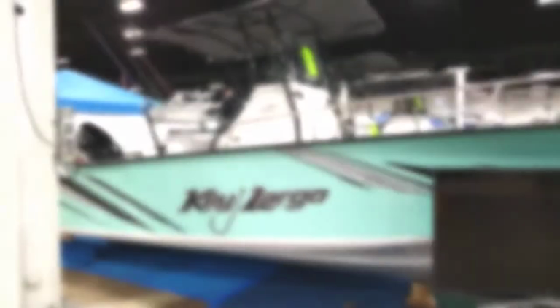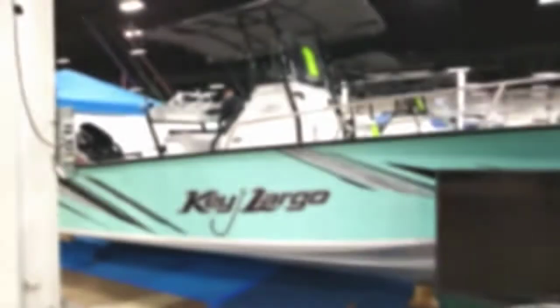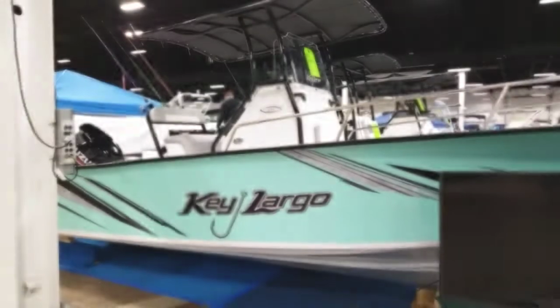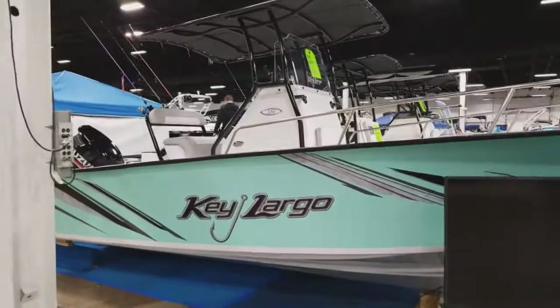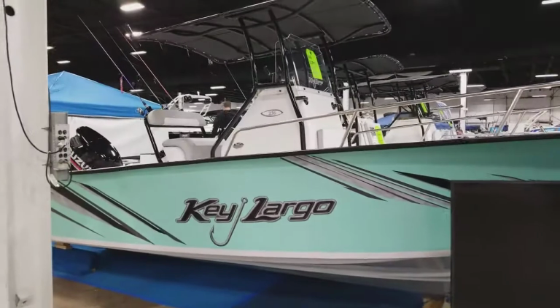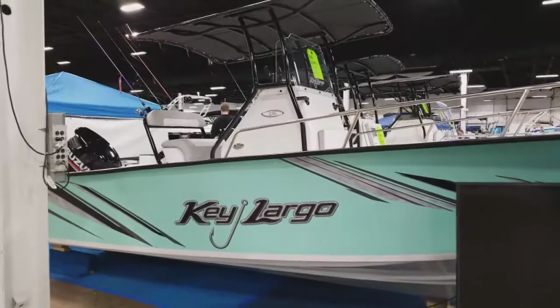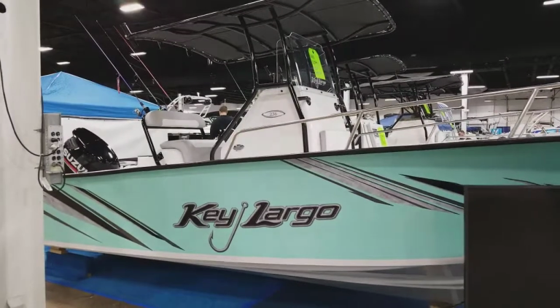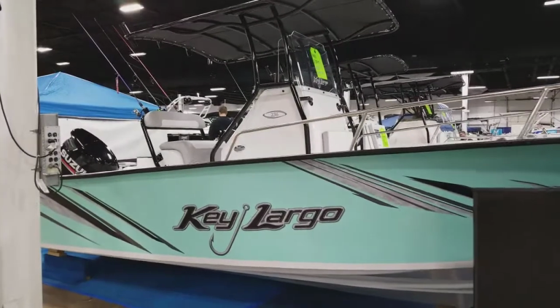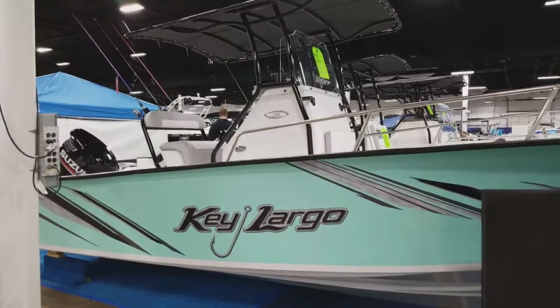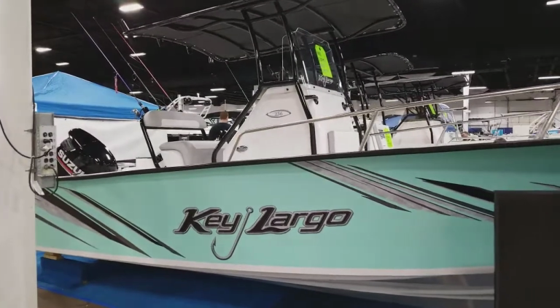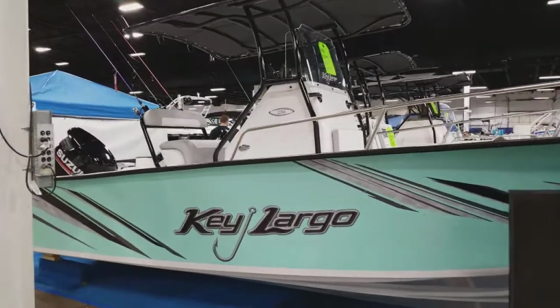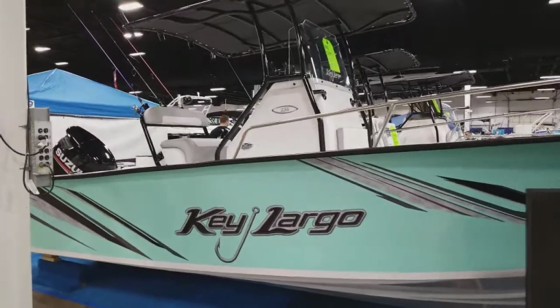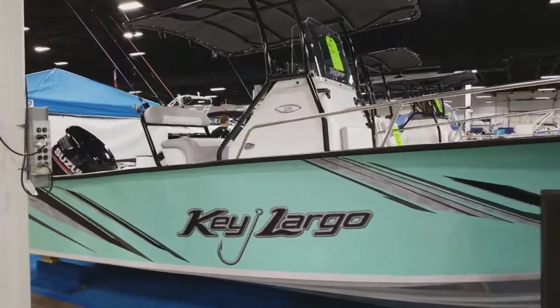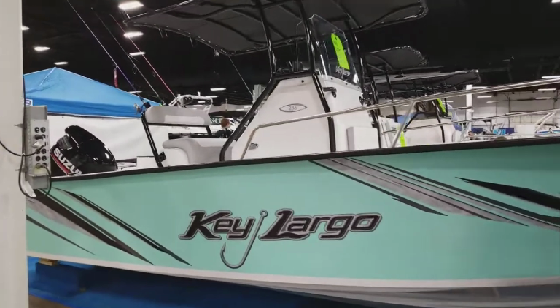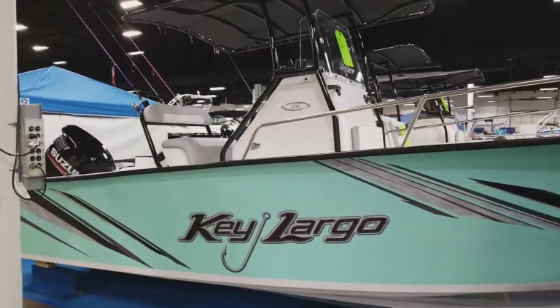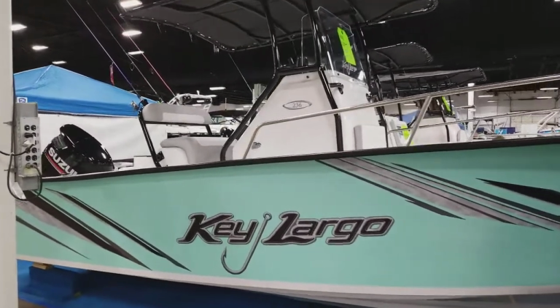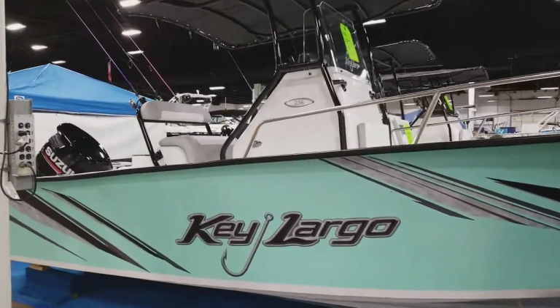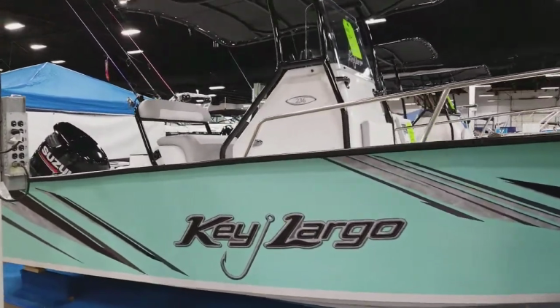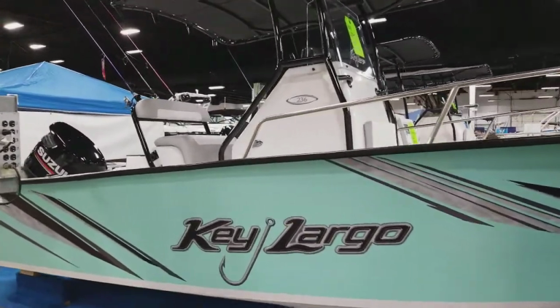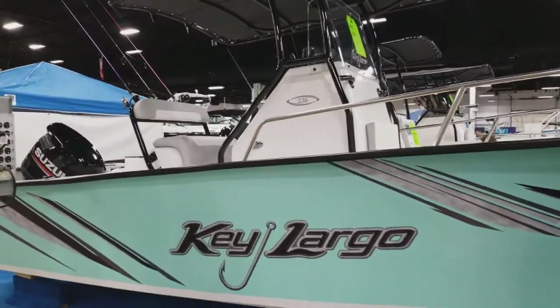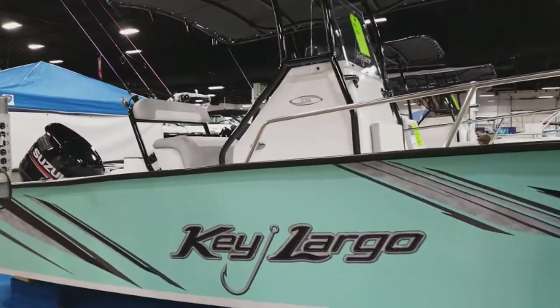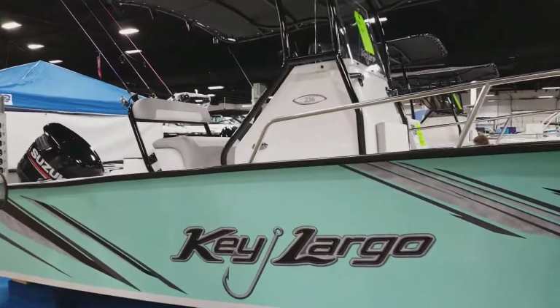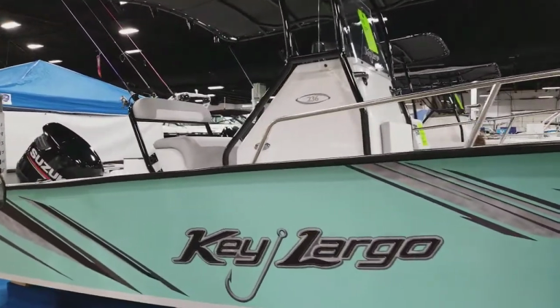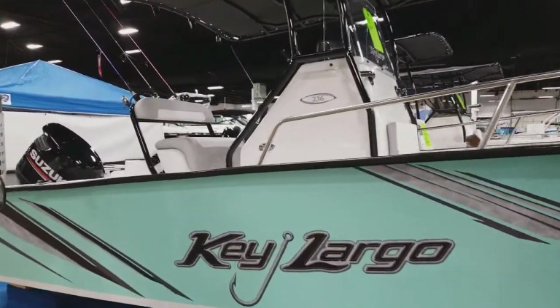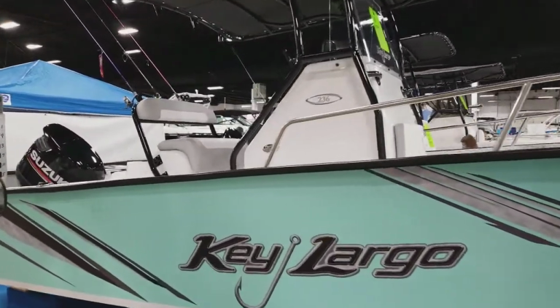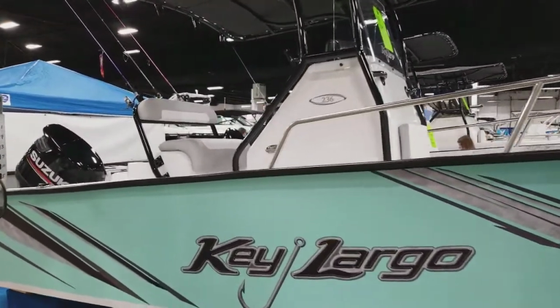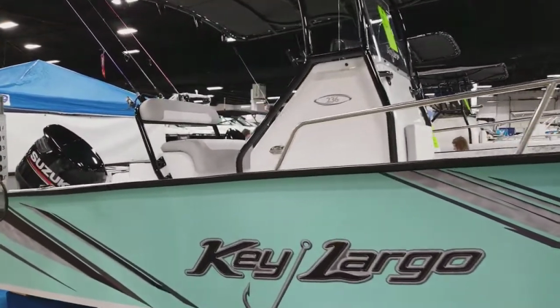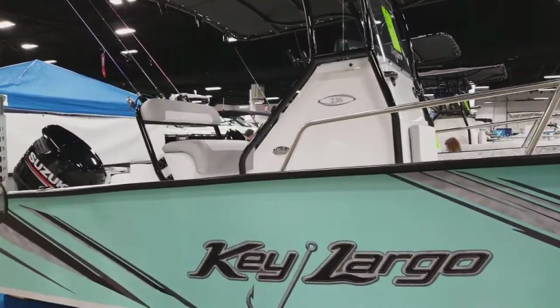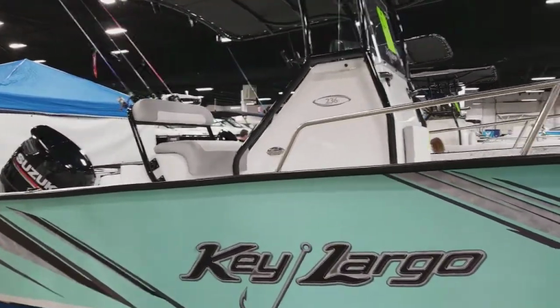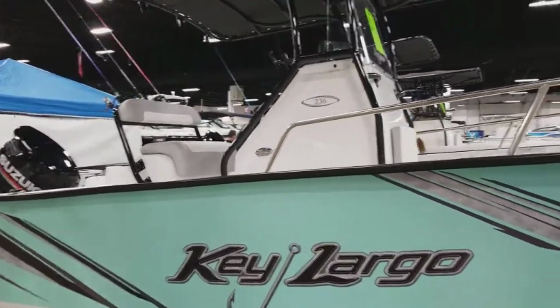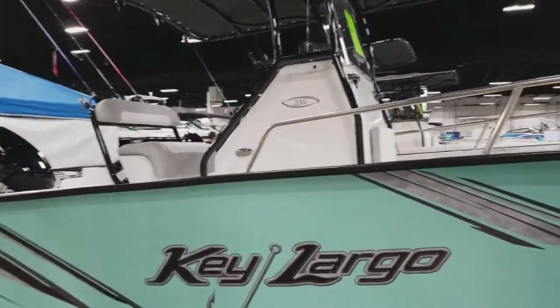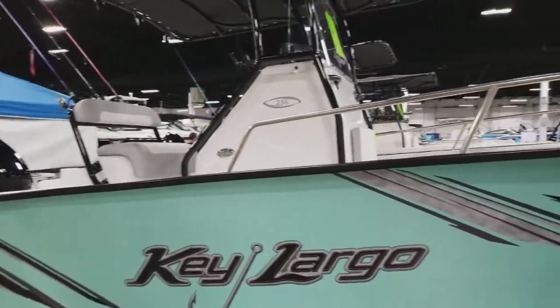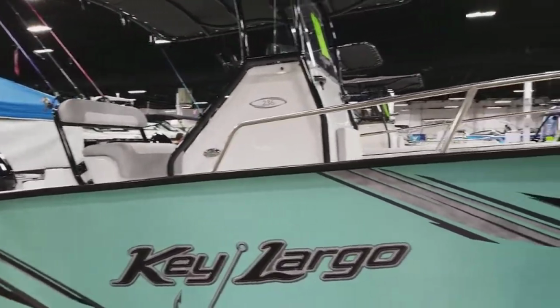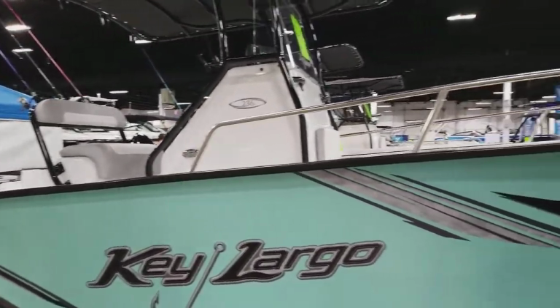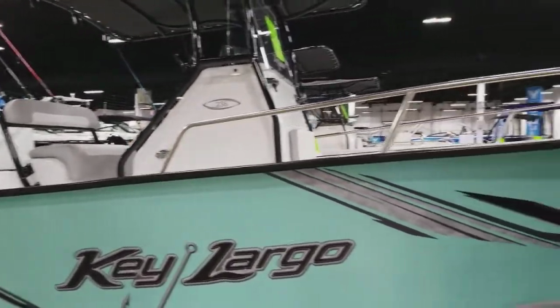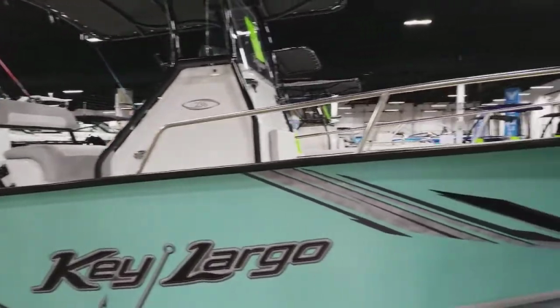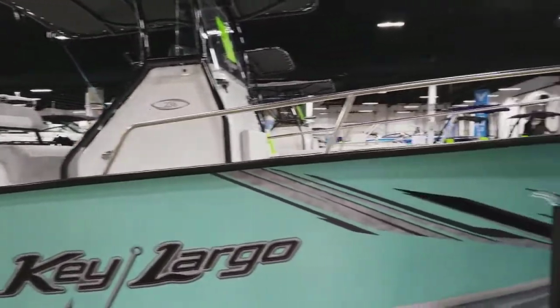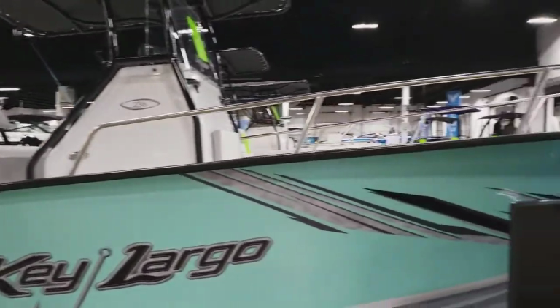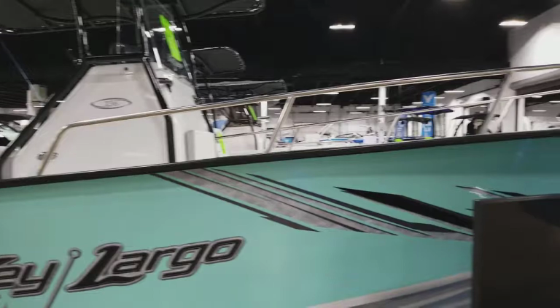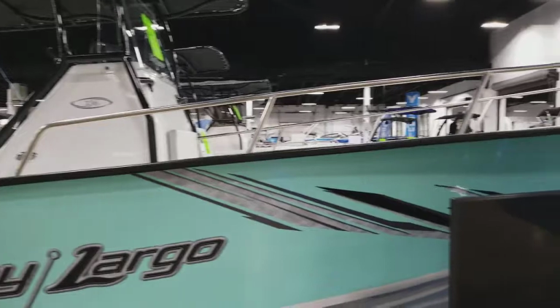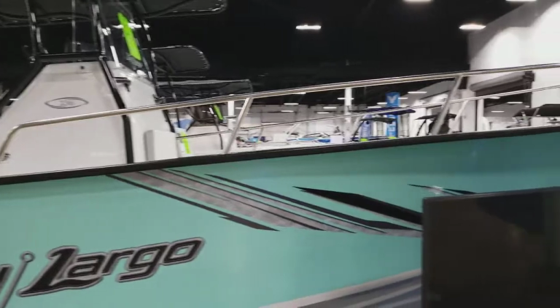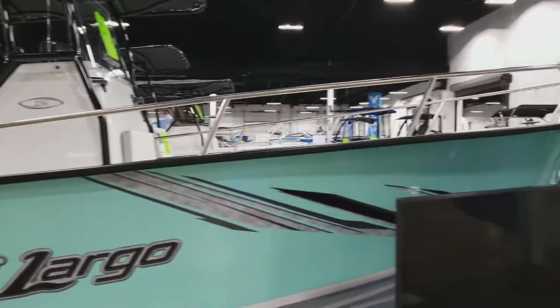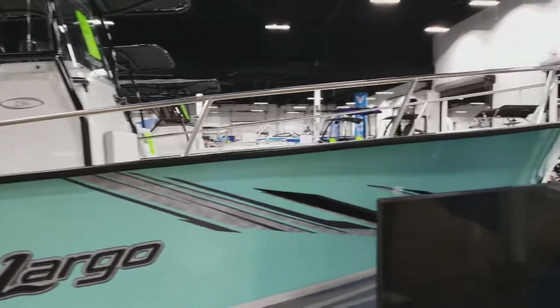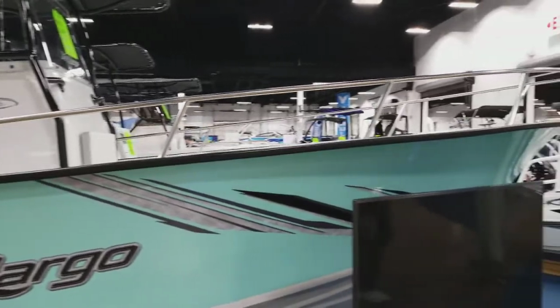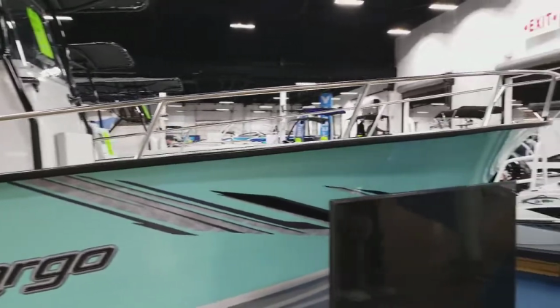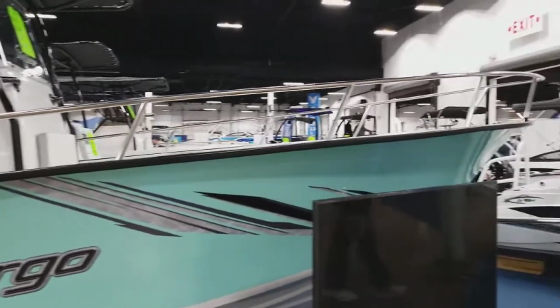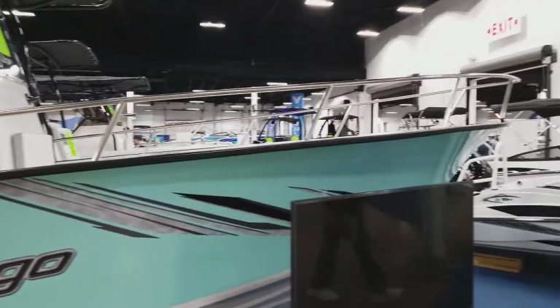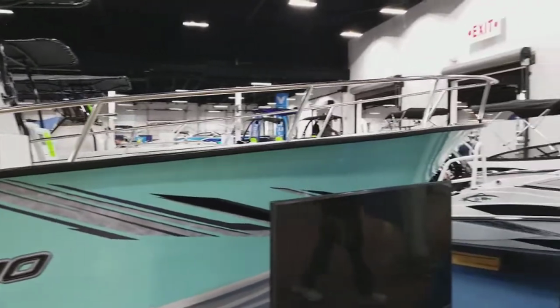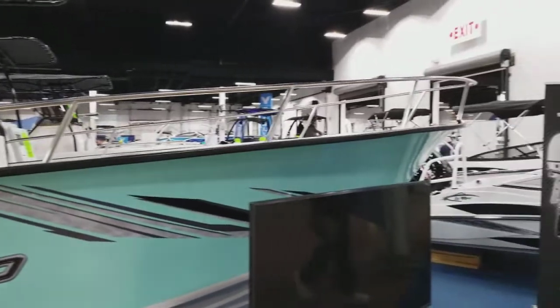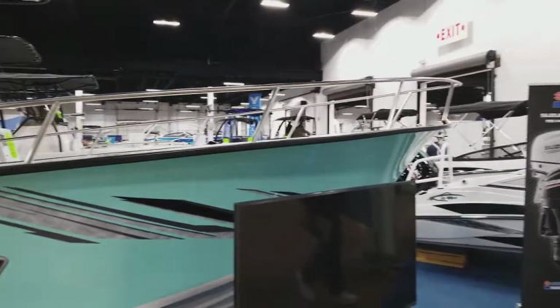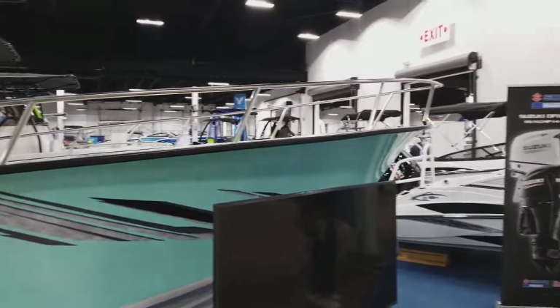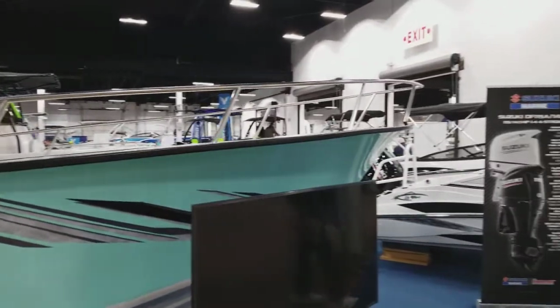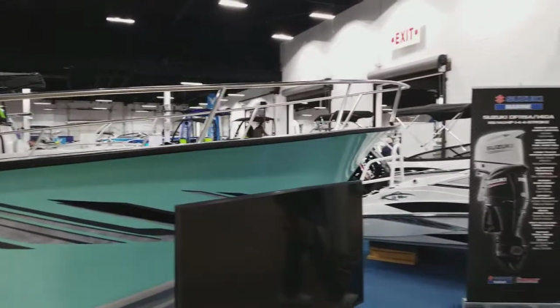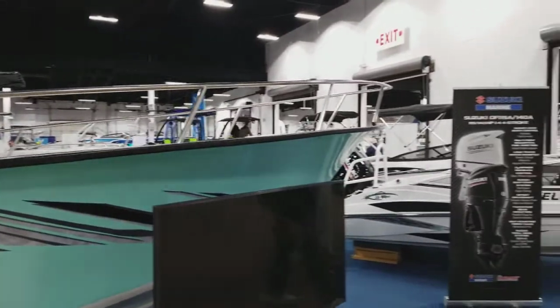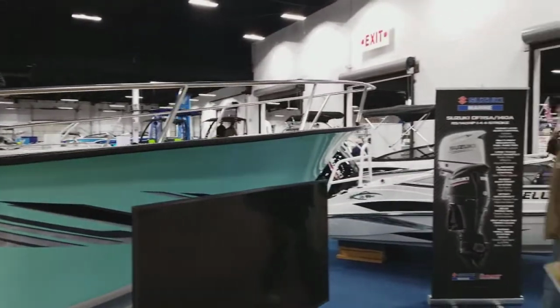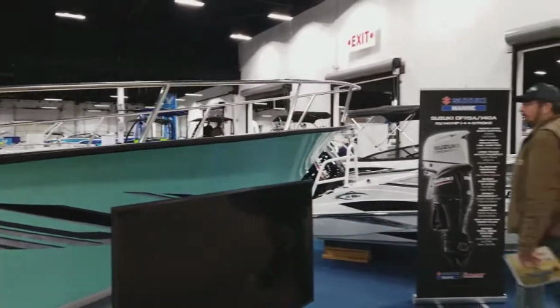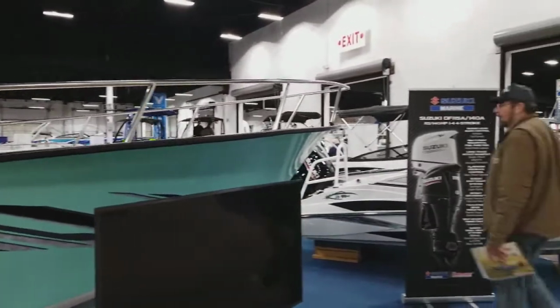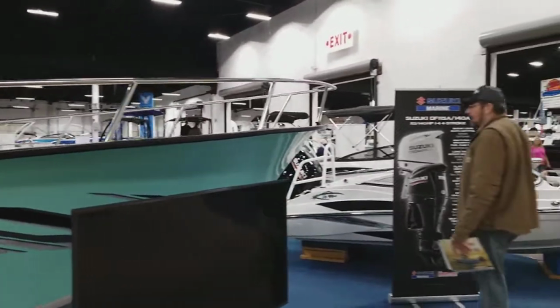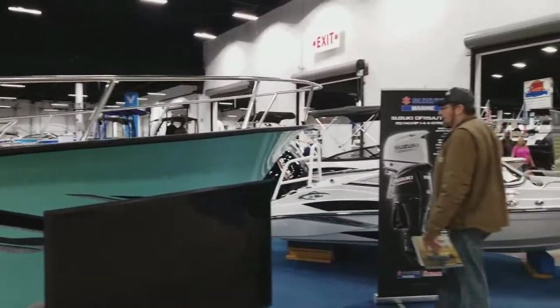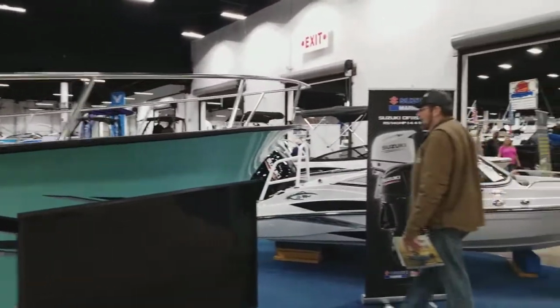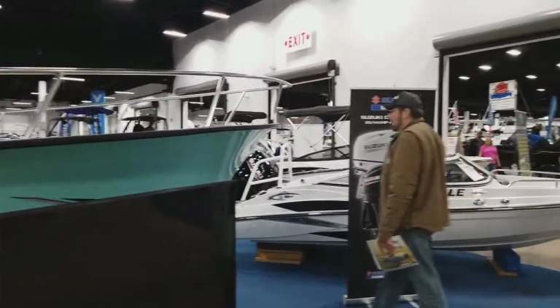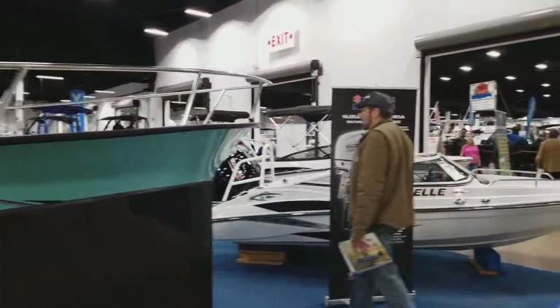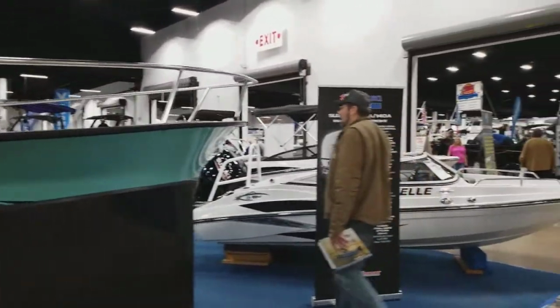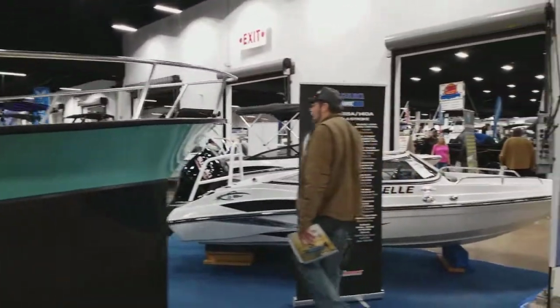Good morning reefers. I'm Daniel and today we are at the boat show in Oaks. I couldn't resist as soon as I heard it on the radio — I had to come out and check it out.